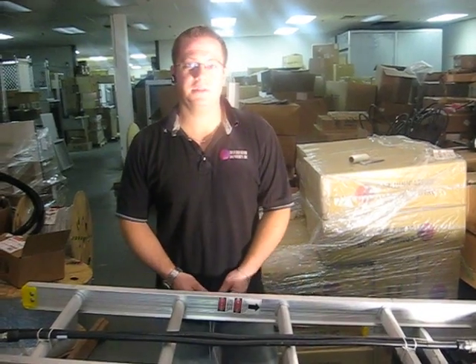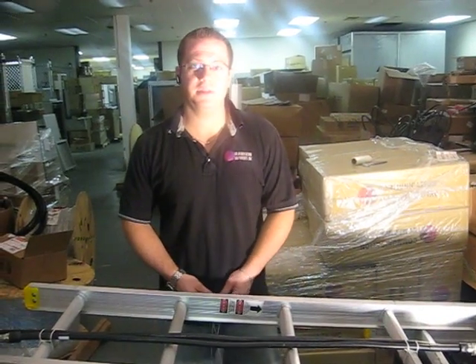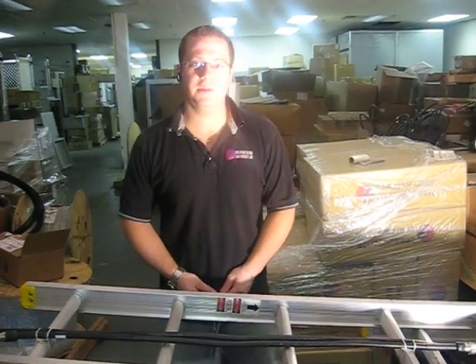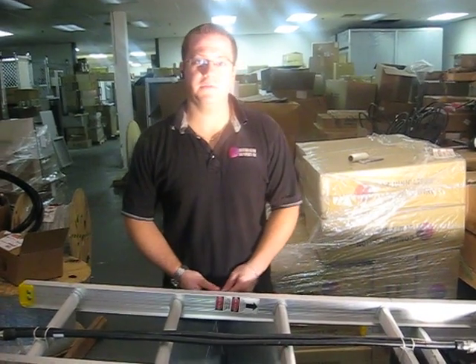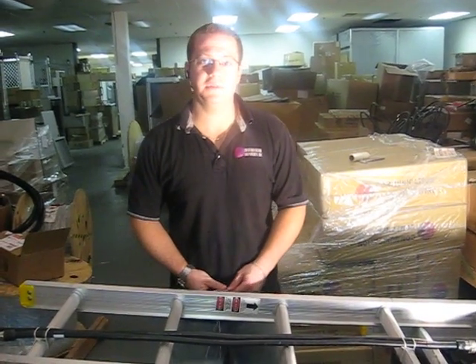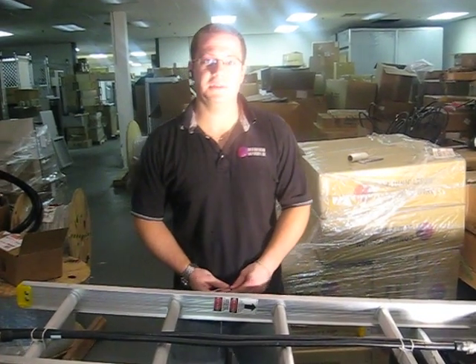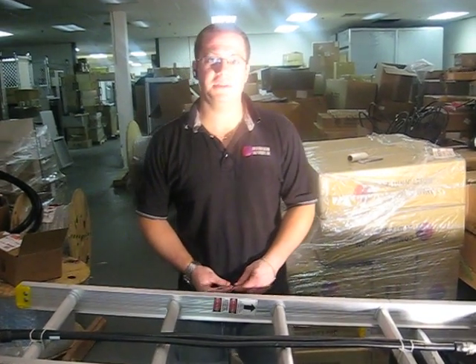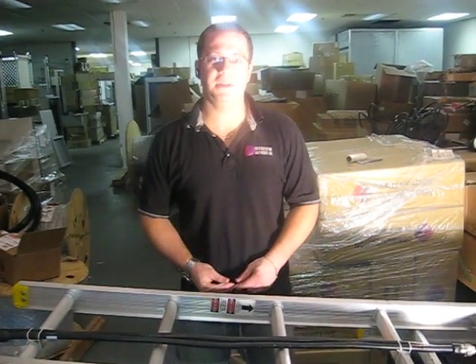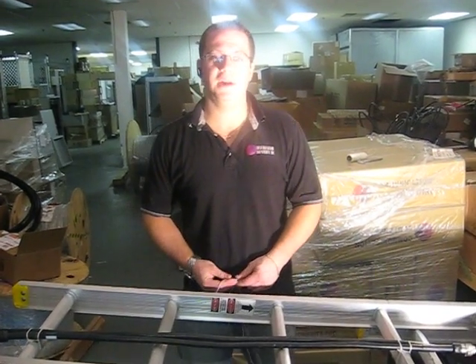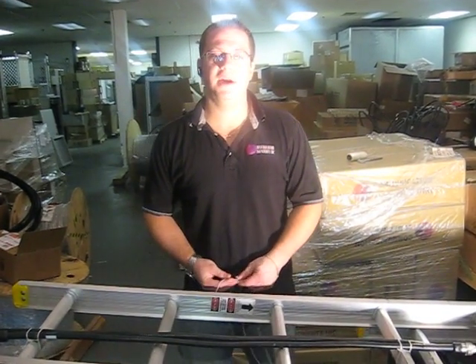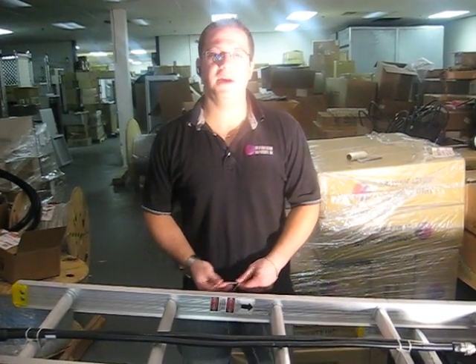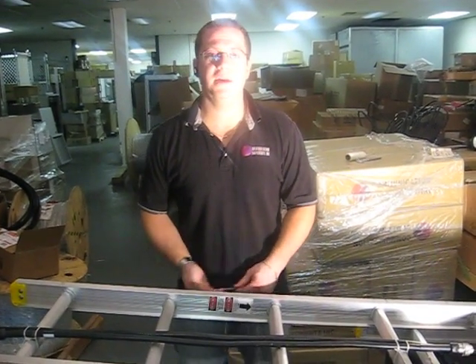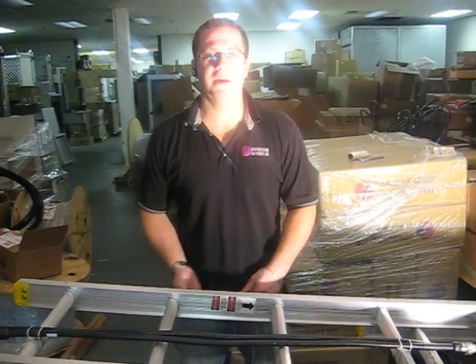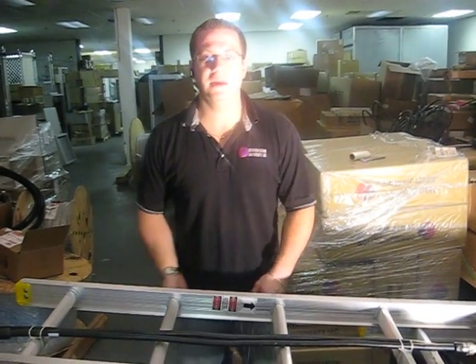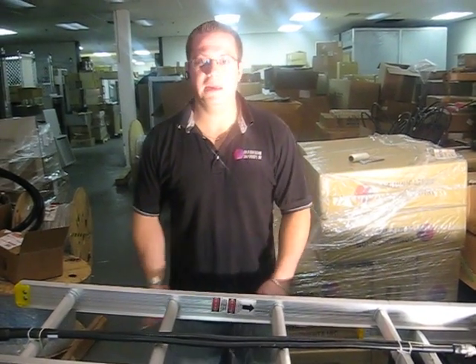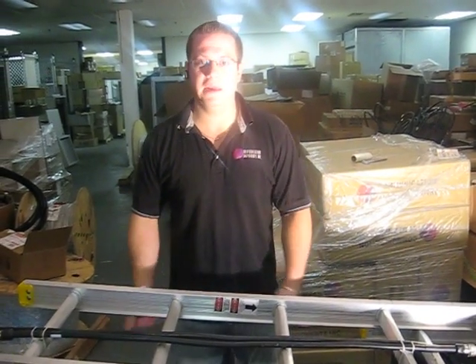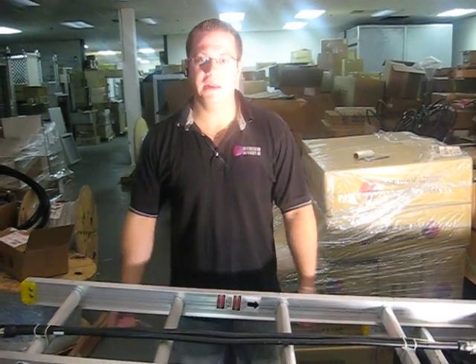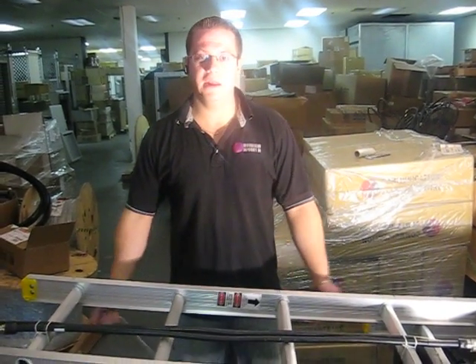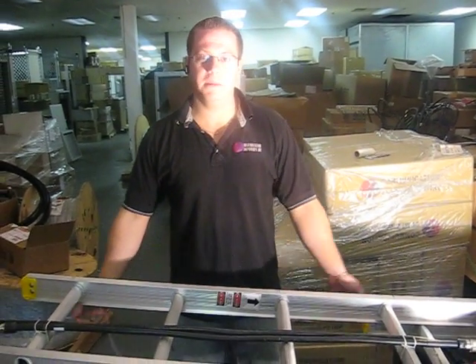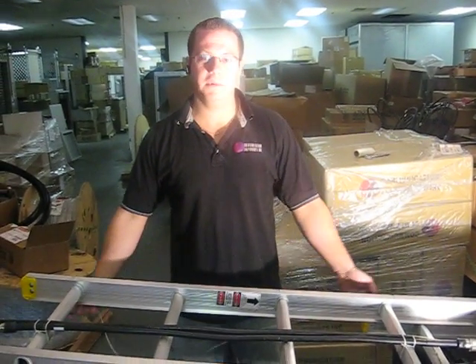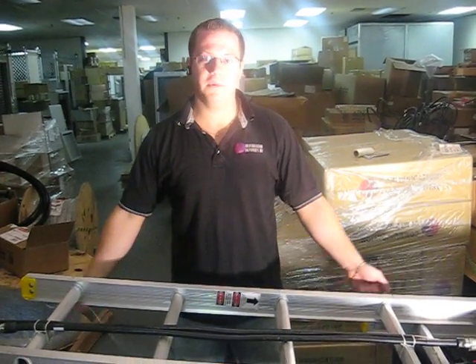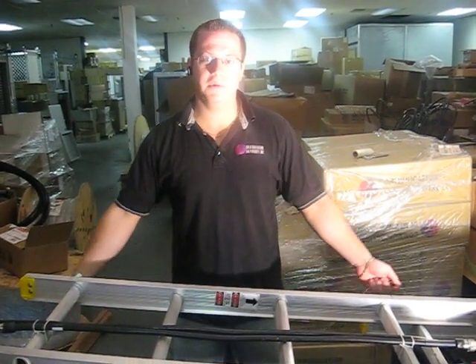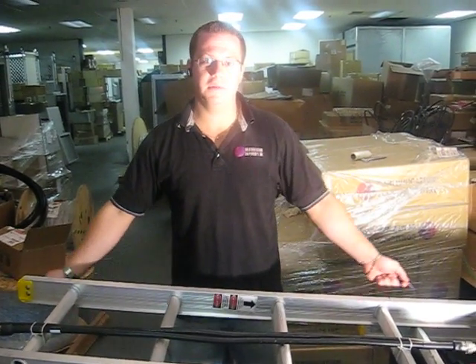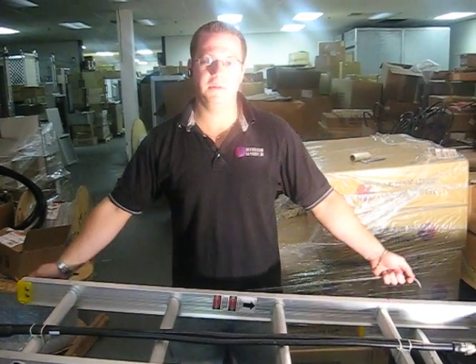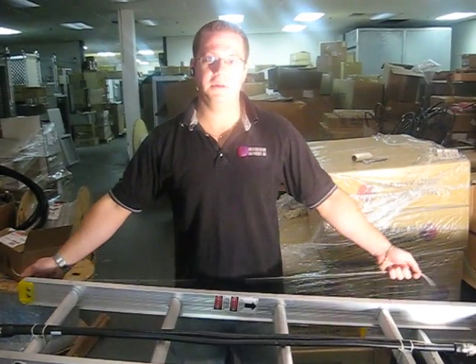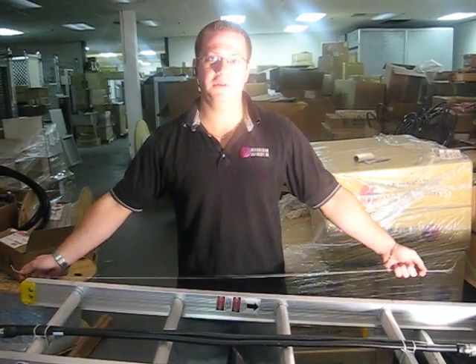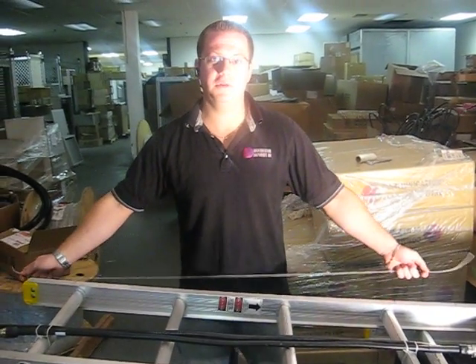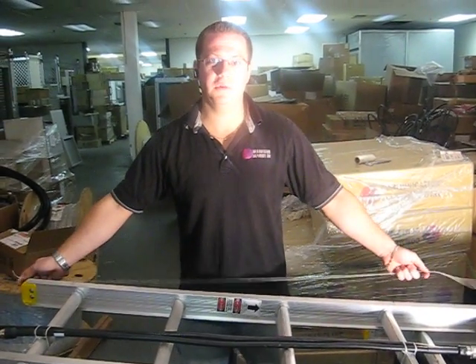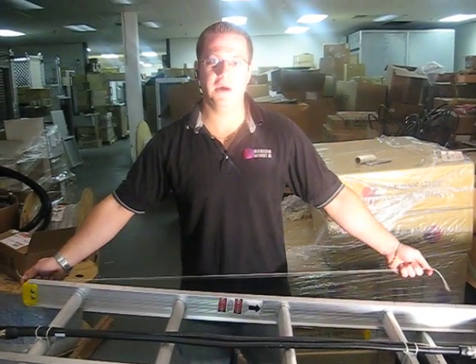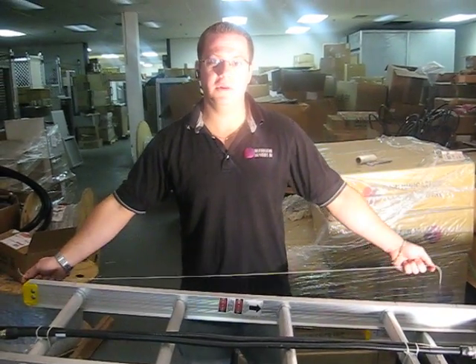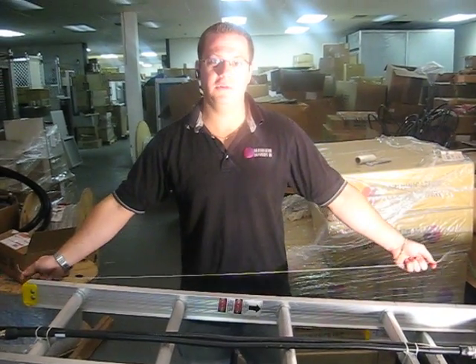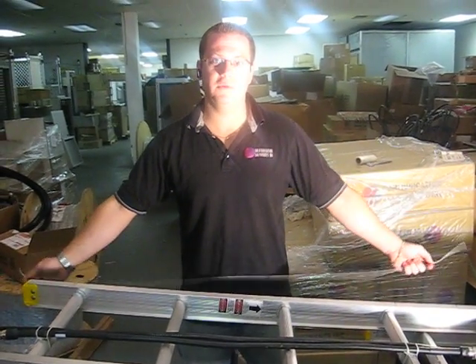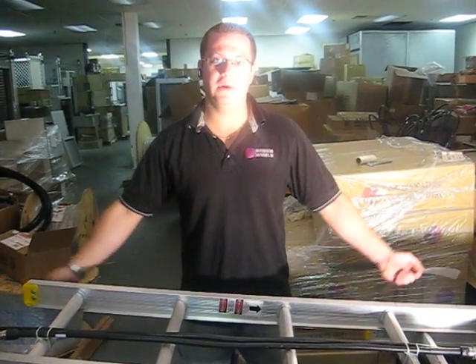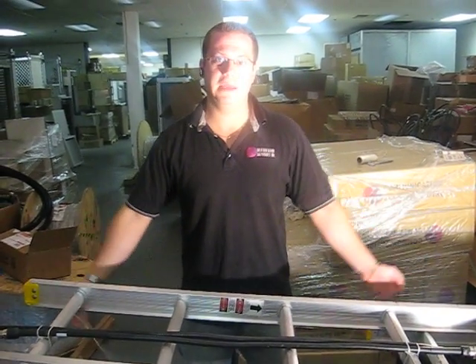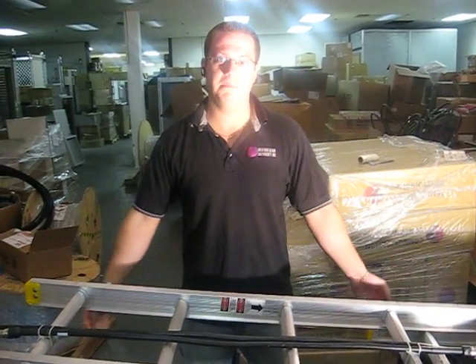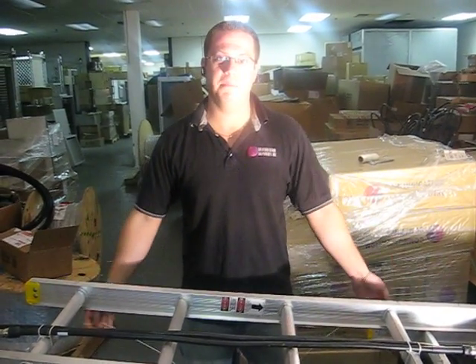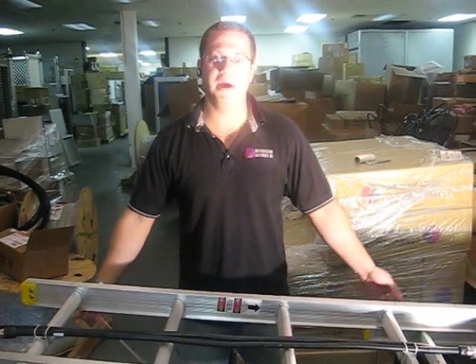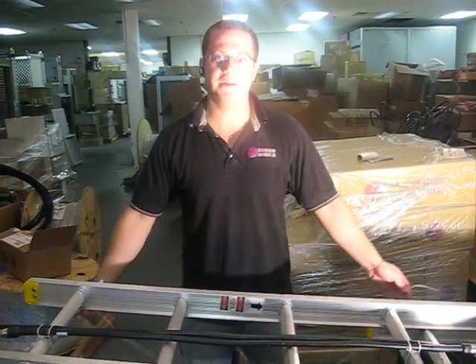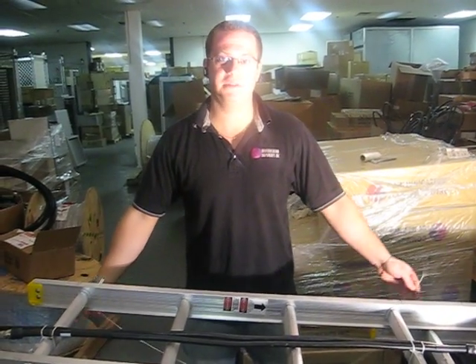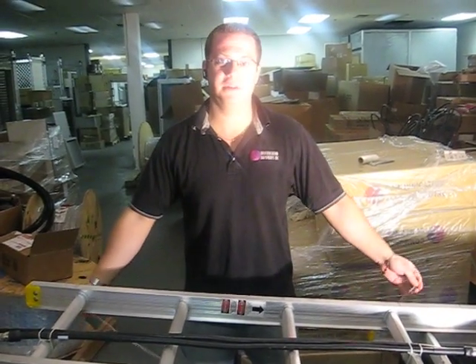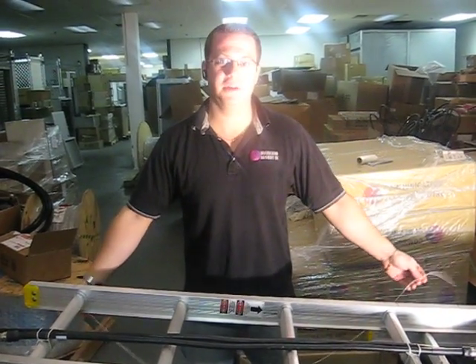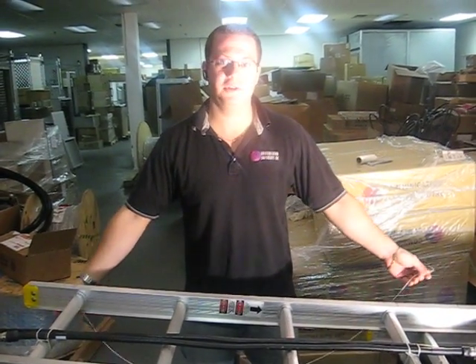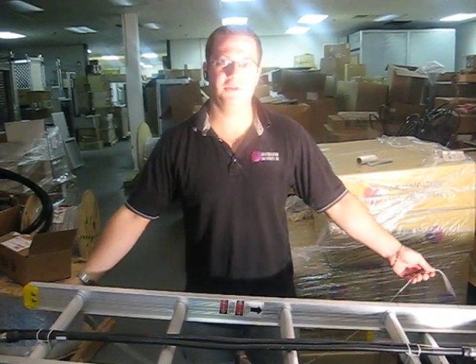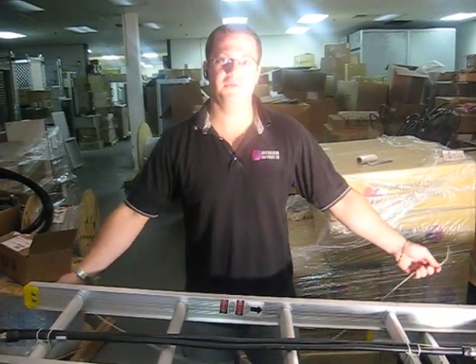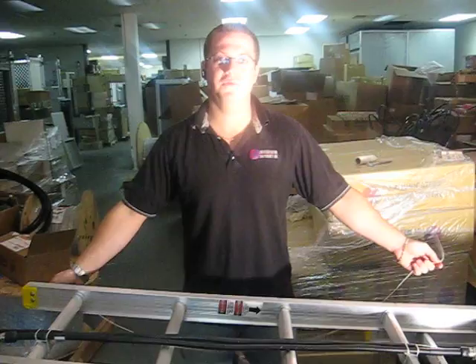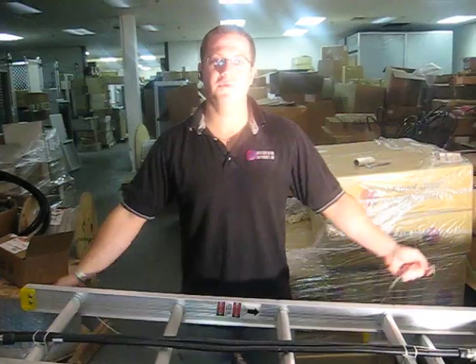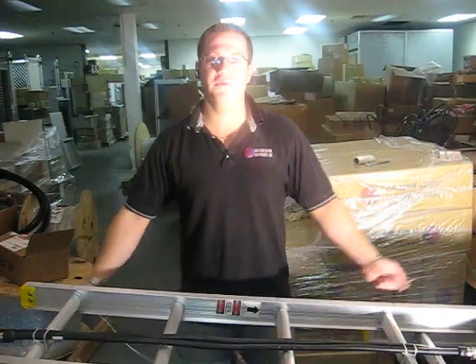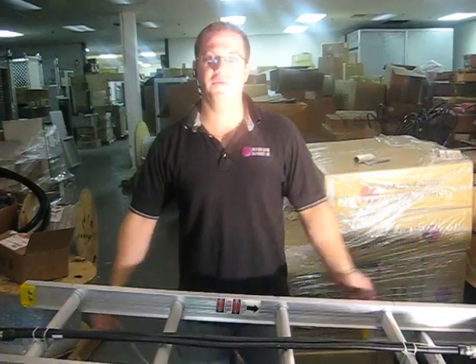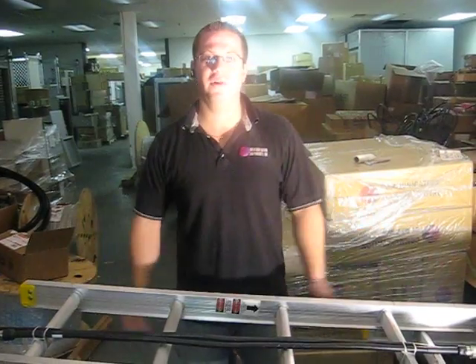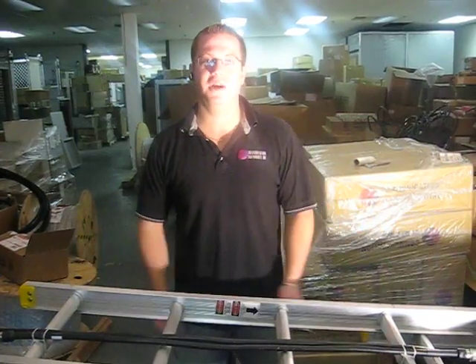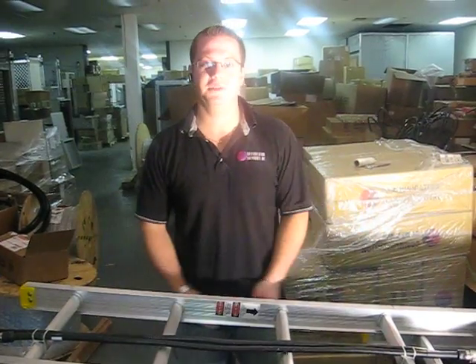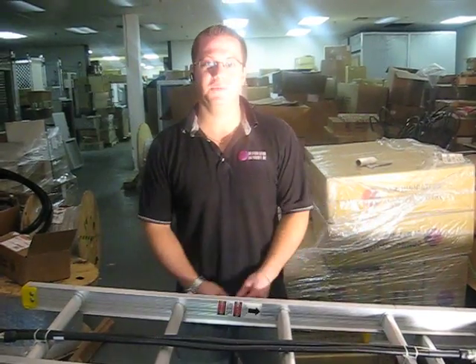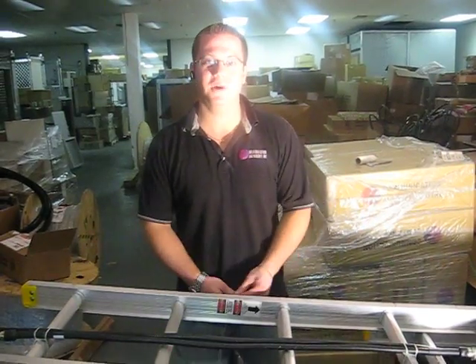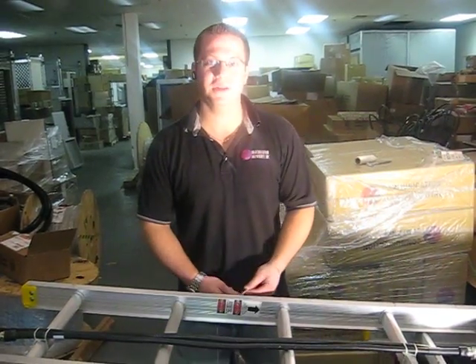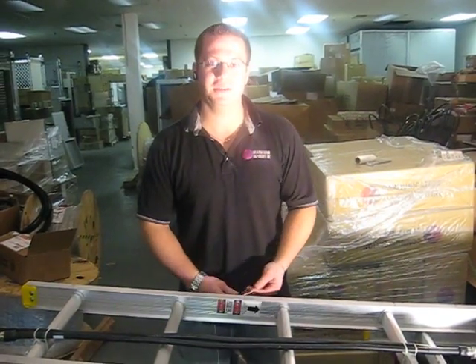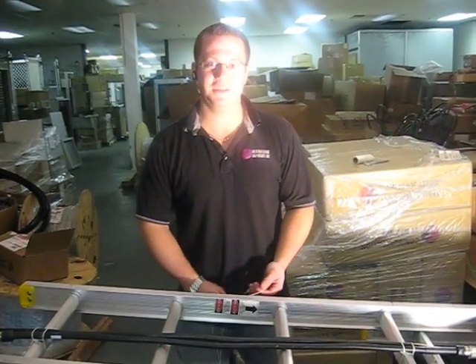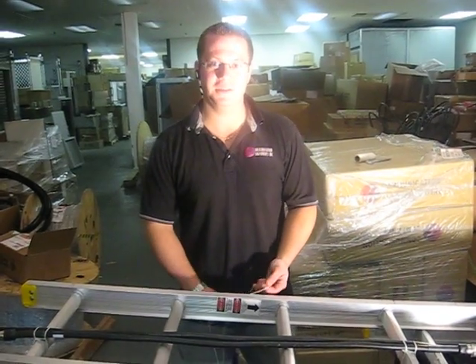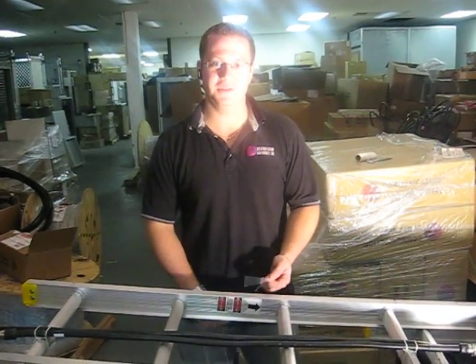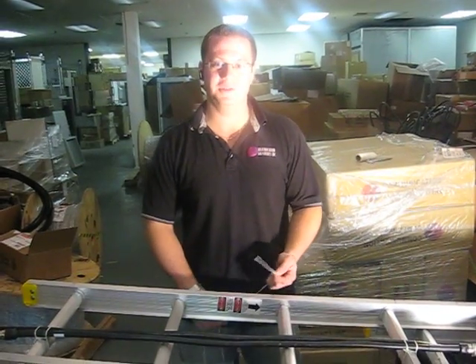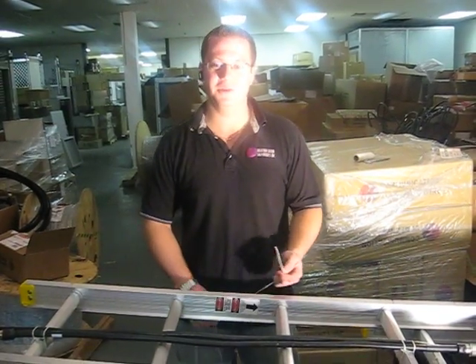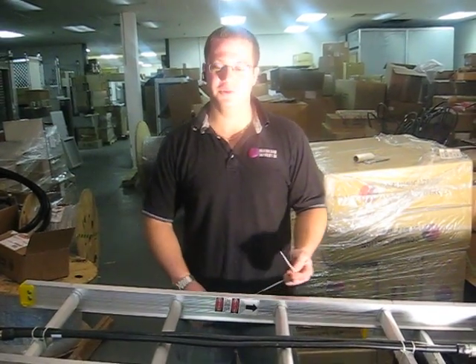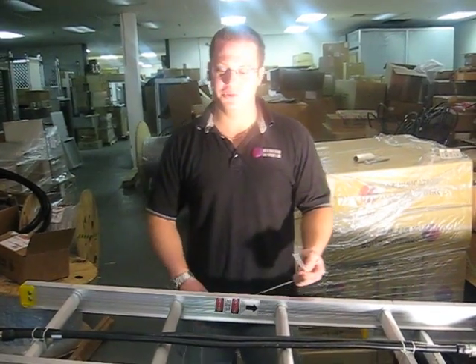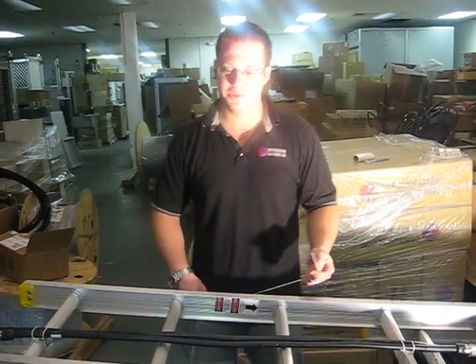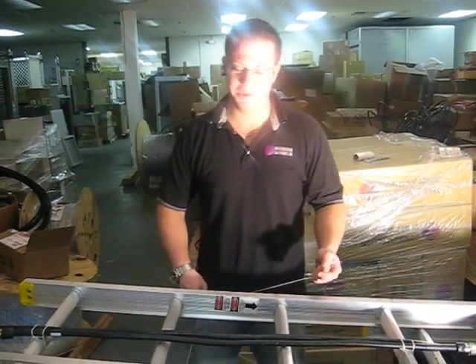This is Steve with CCI and I'm going to teach you how to do a box stitch for Verizon Wireless in southern Georgia.